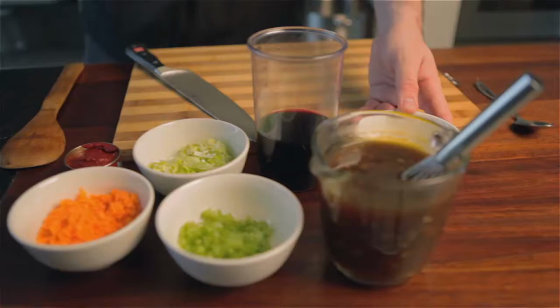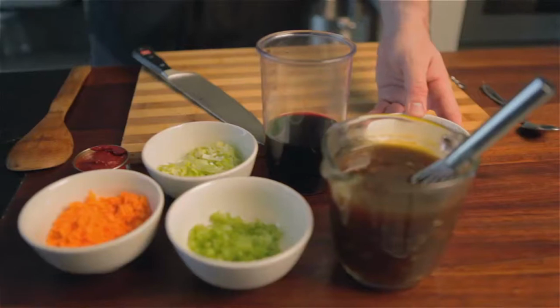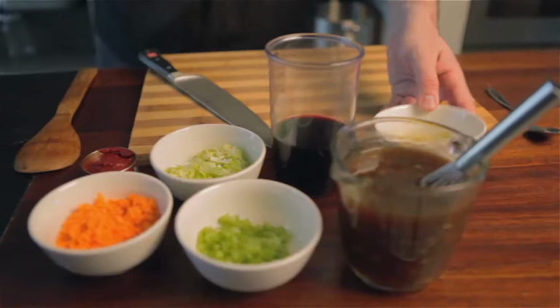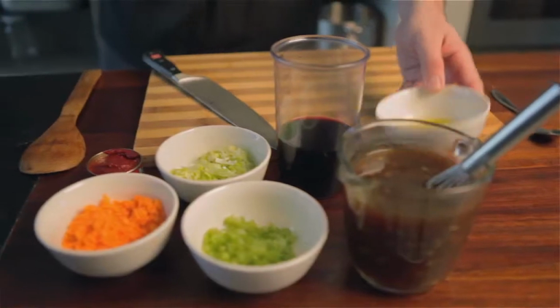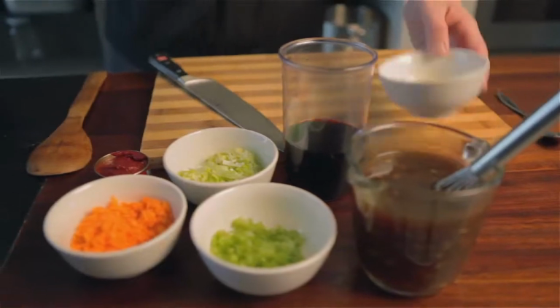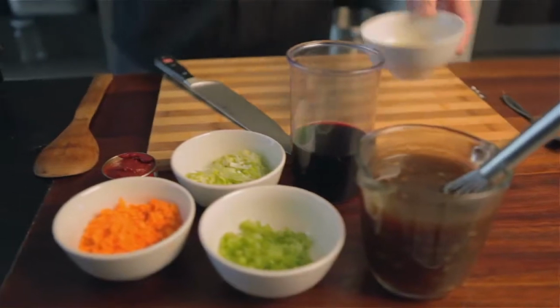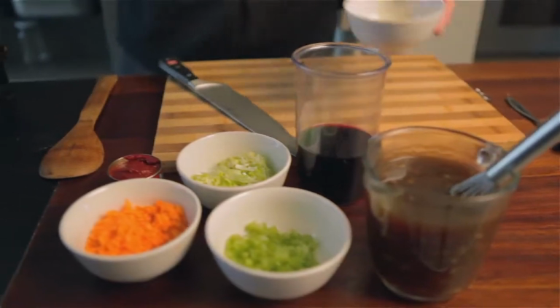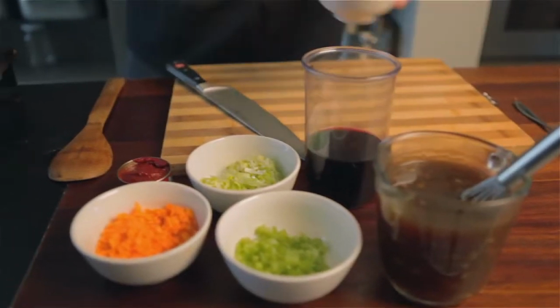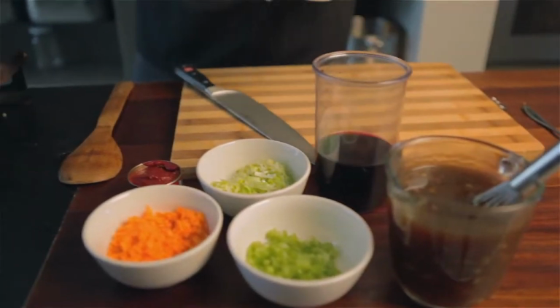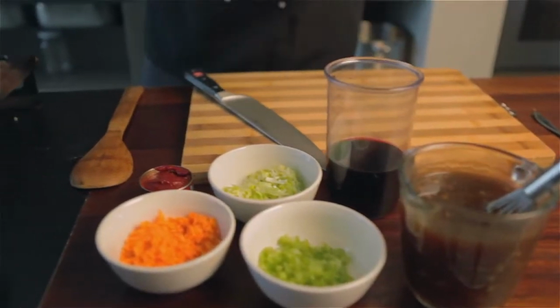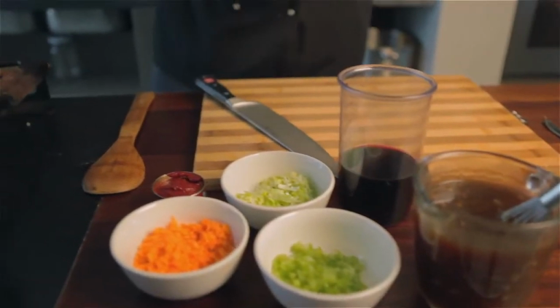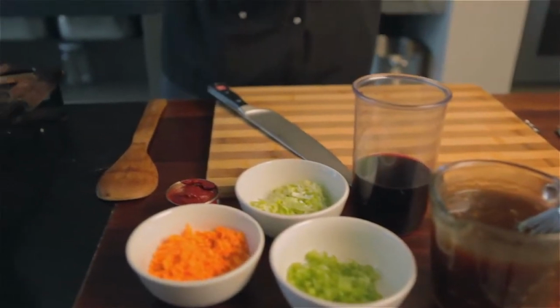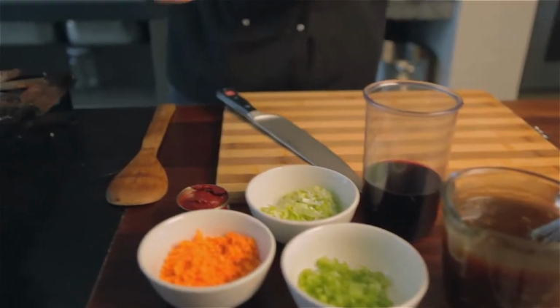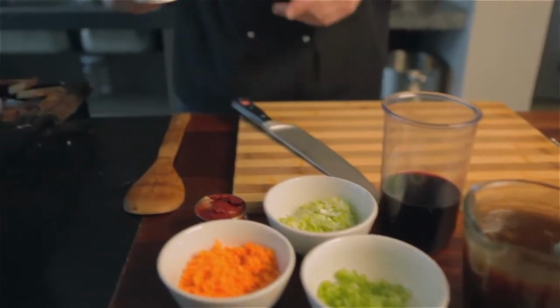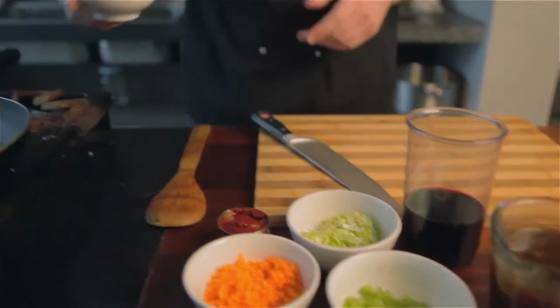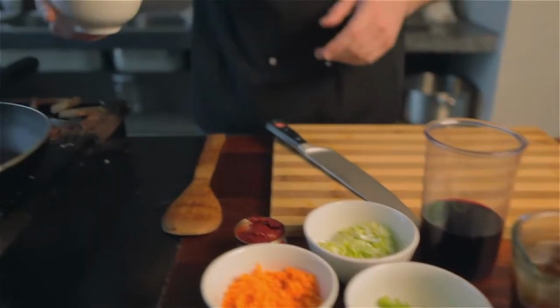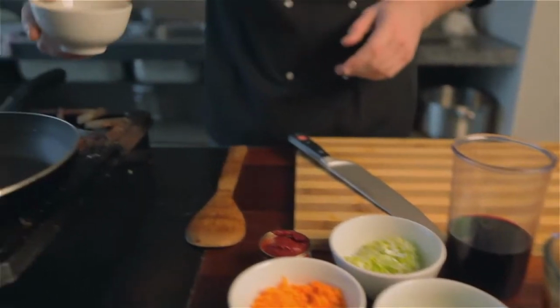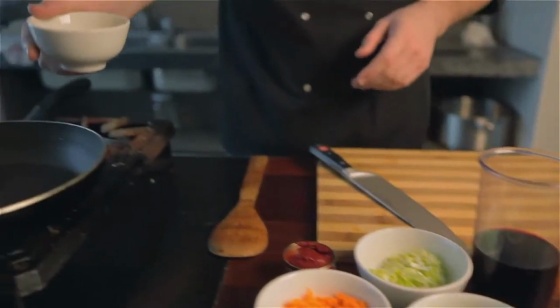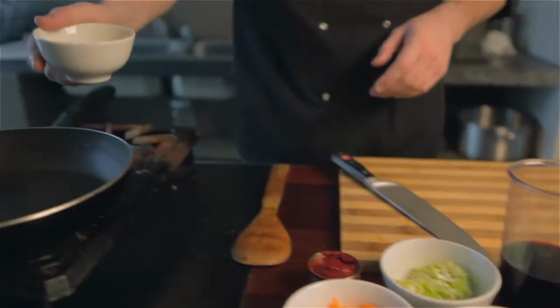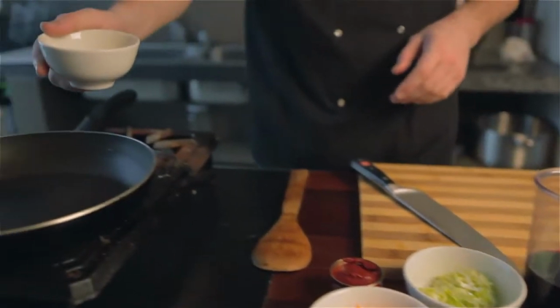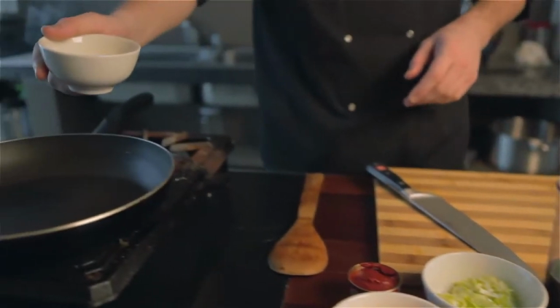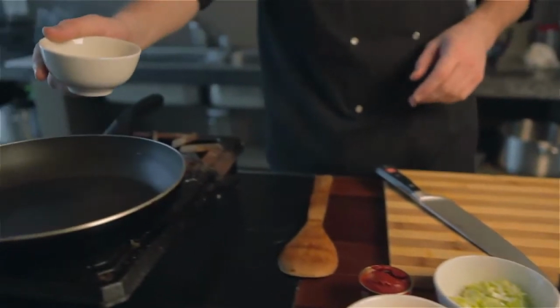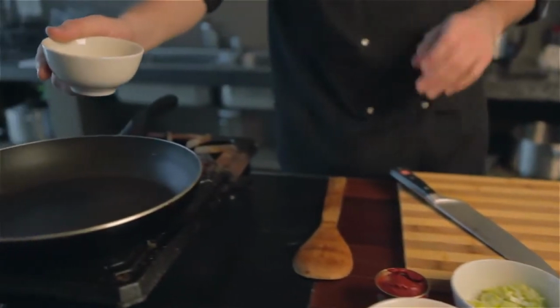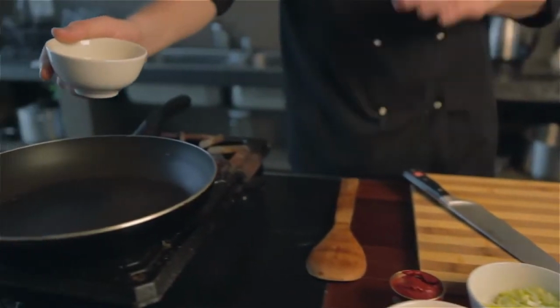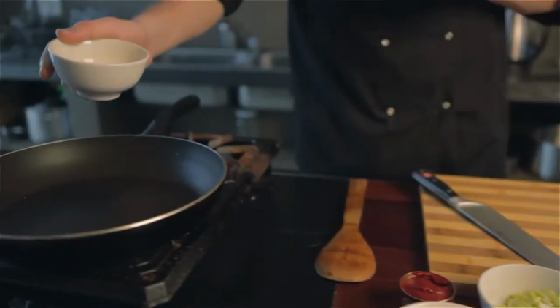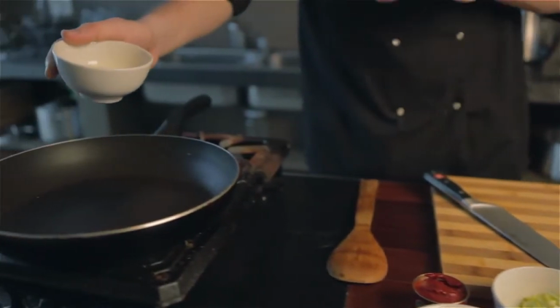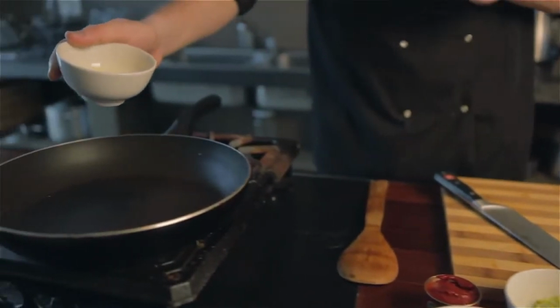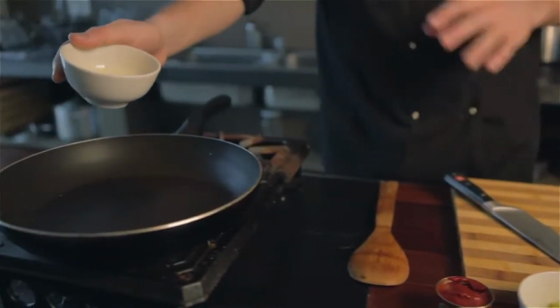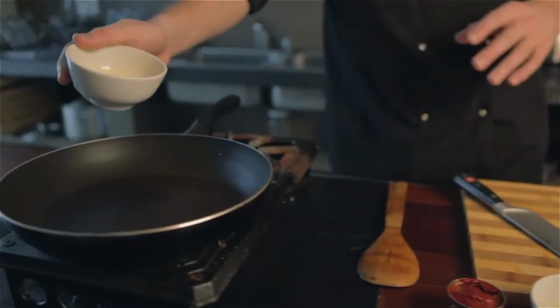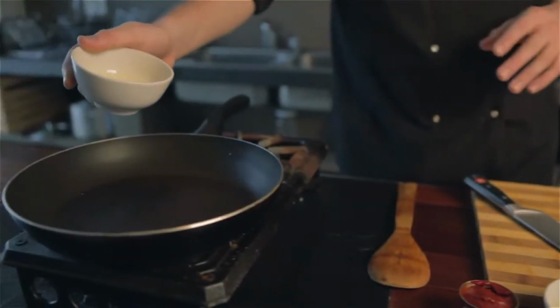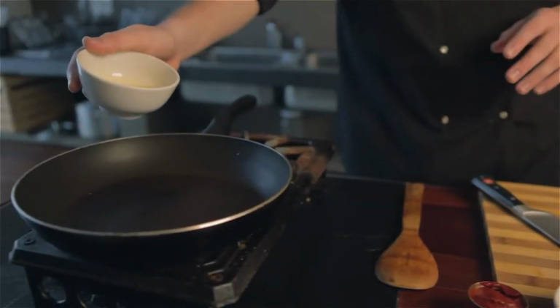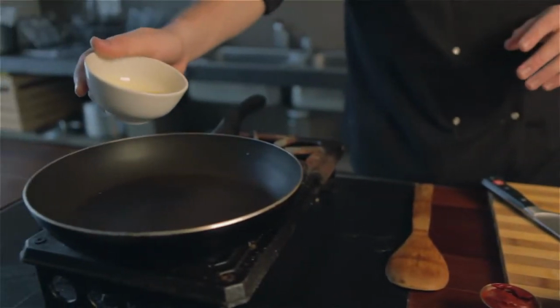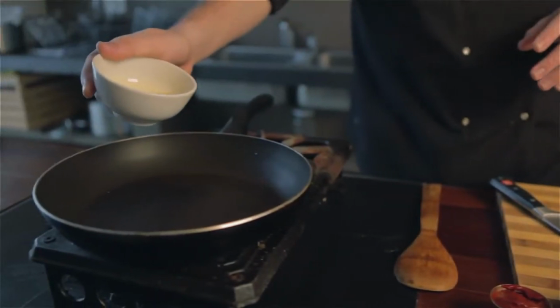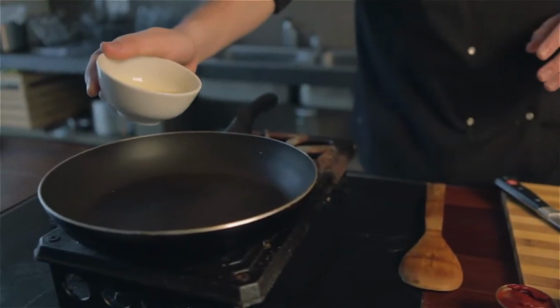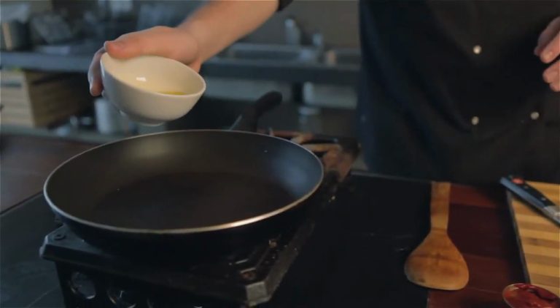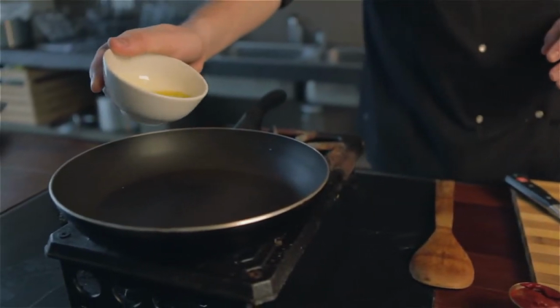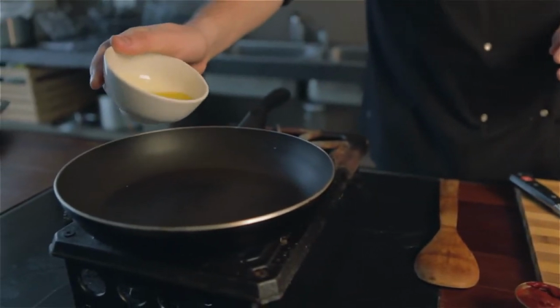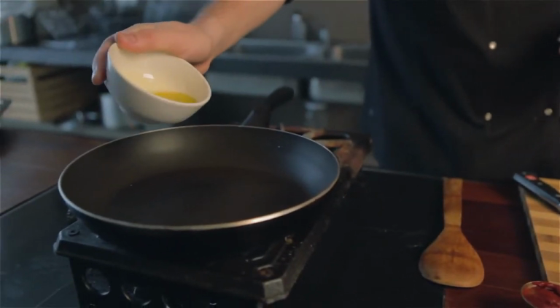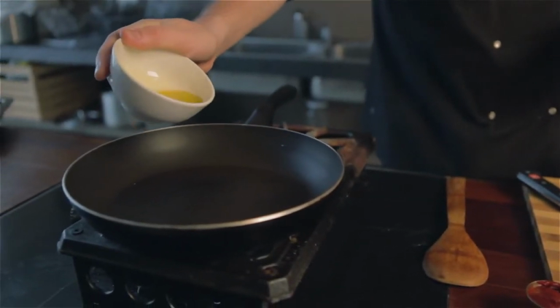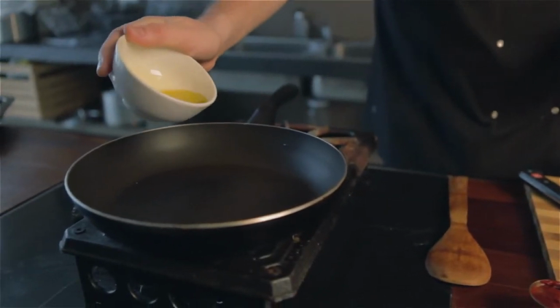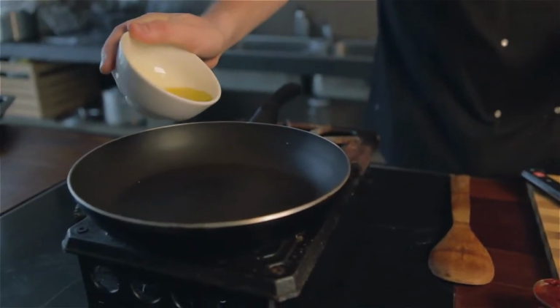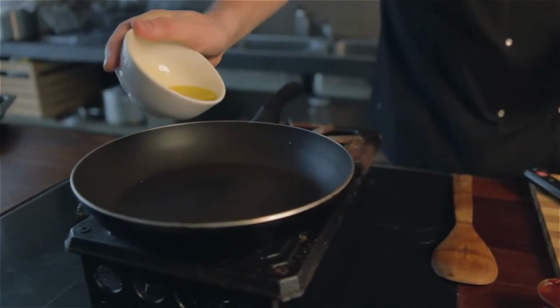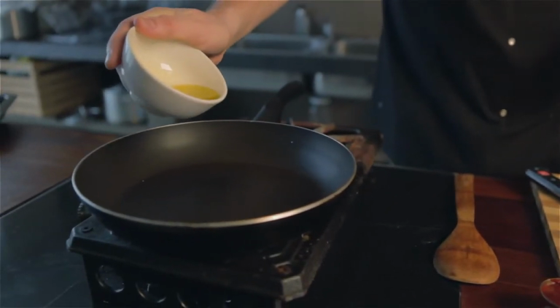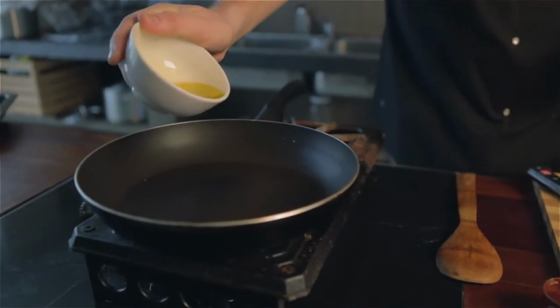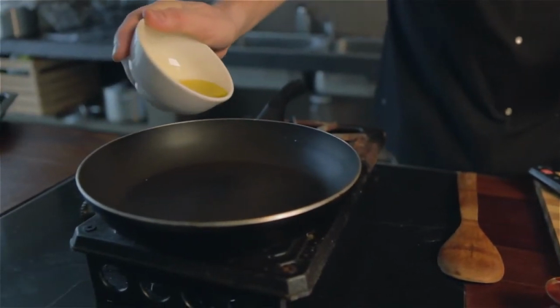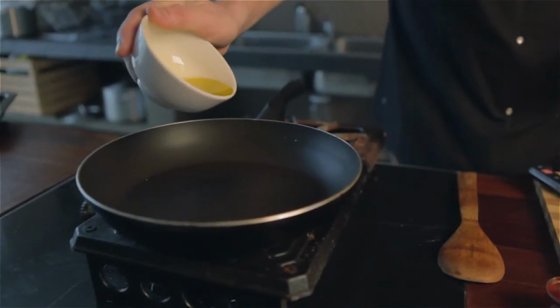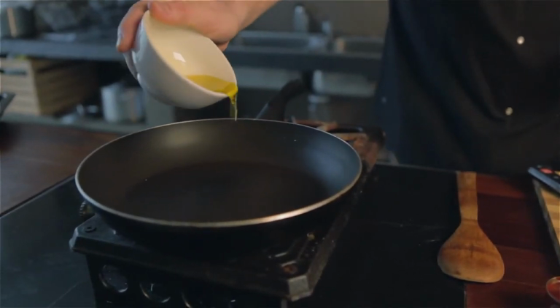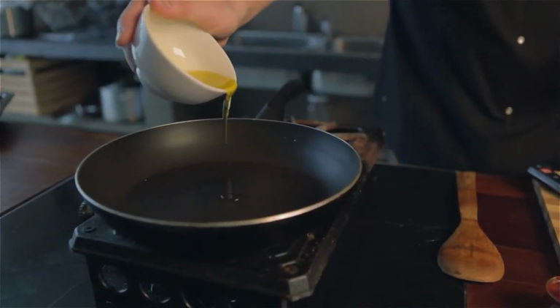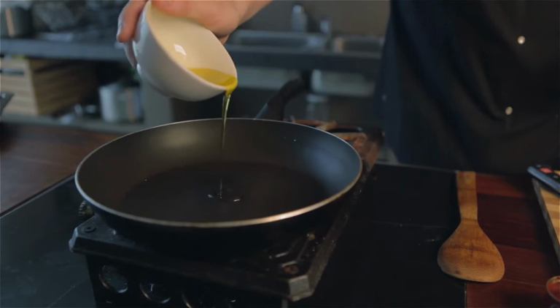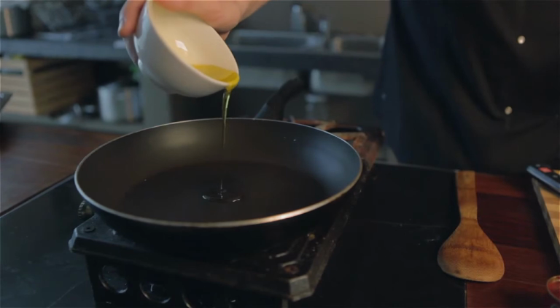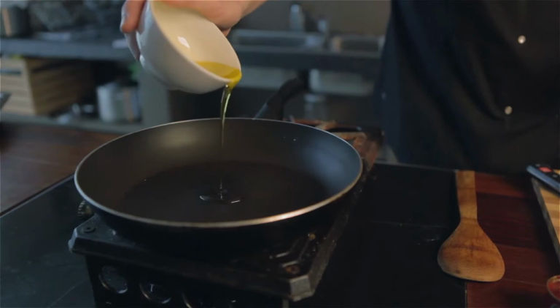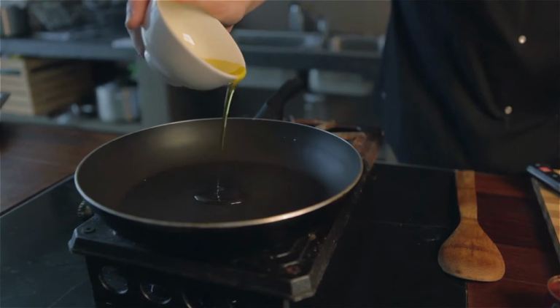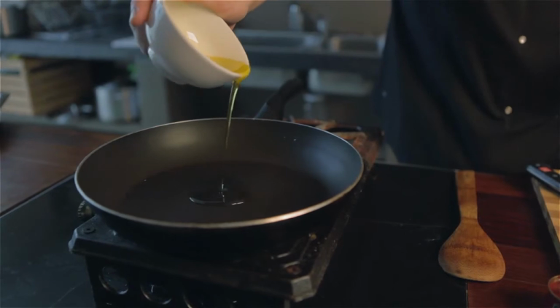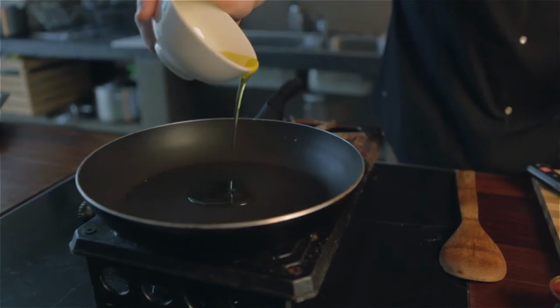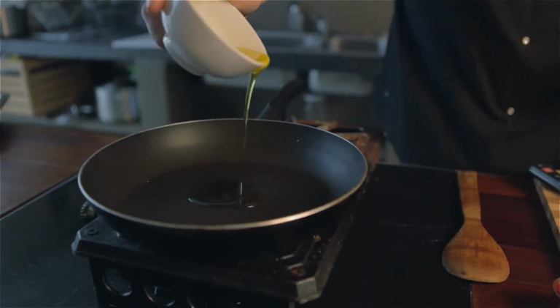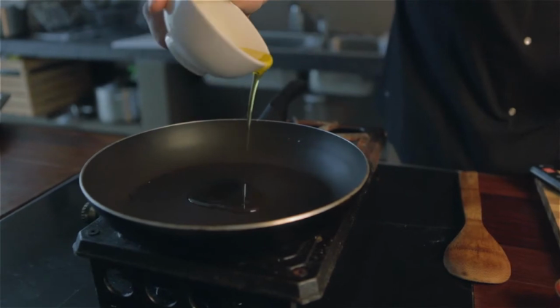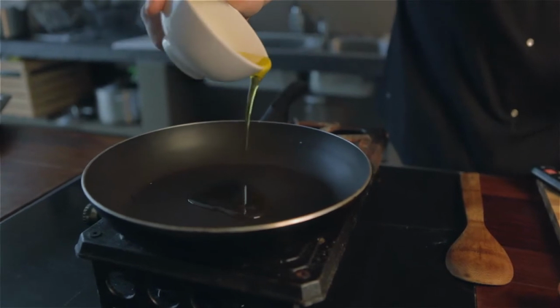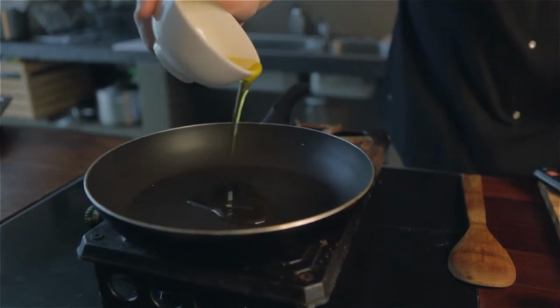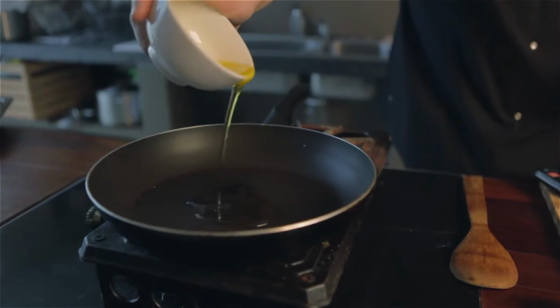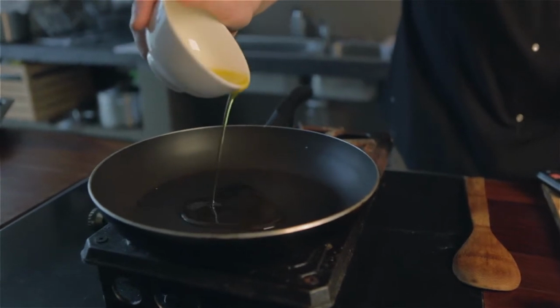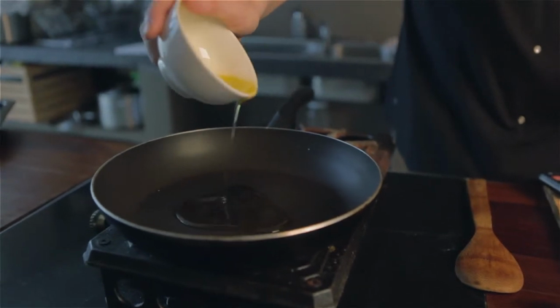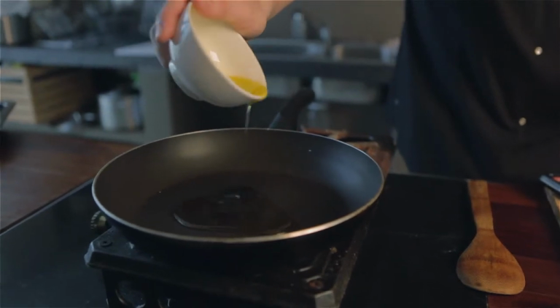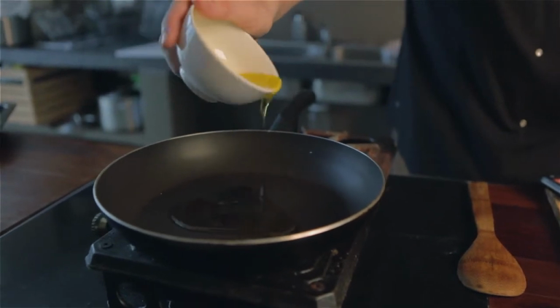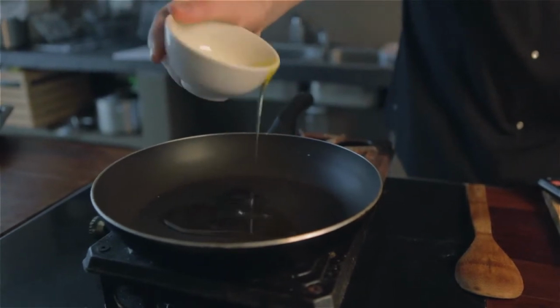So the first thing you're going to do is get your pan really, really hot and then pour in a nice, generous amount of olive oil.